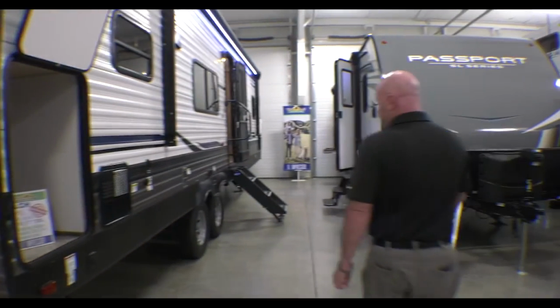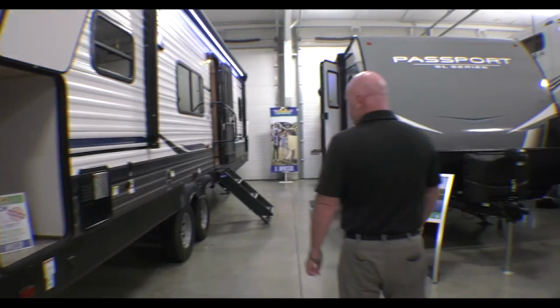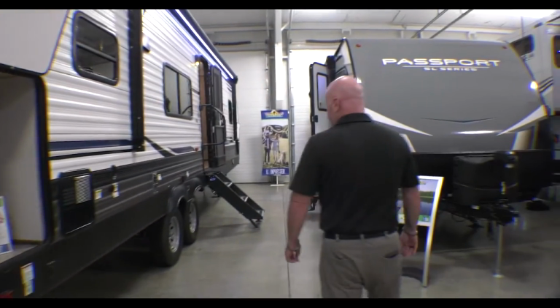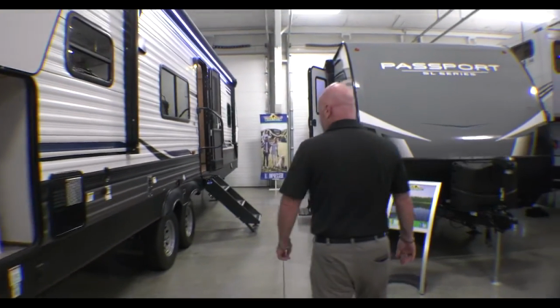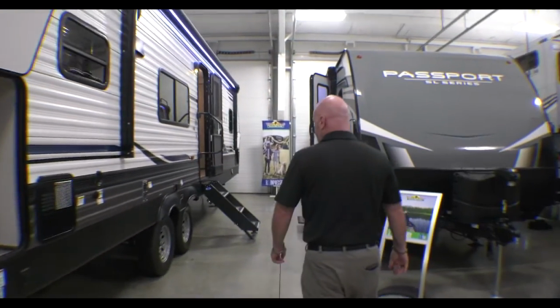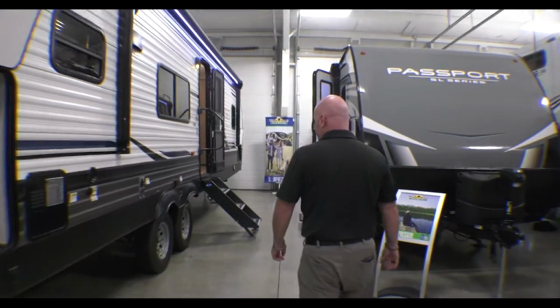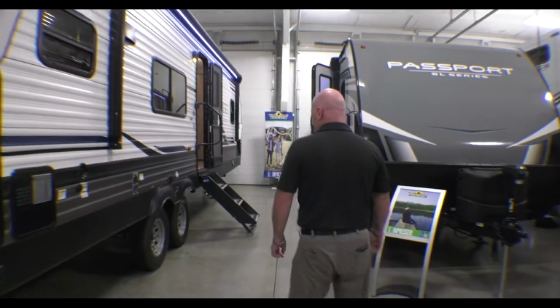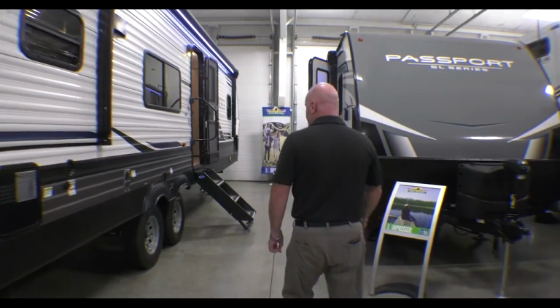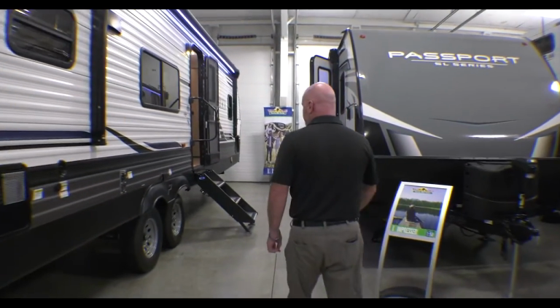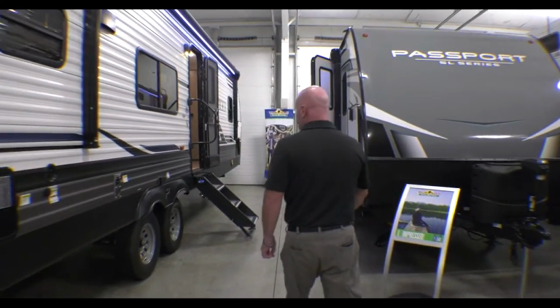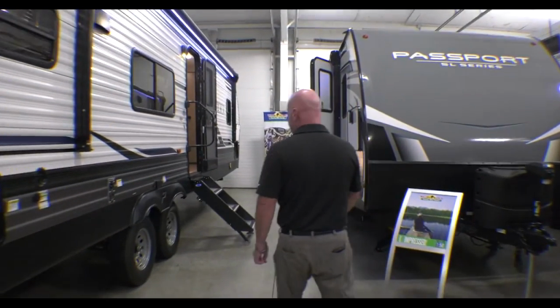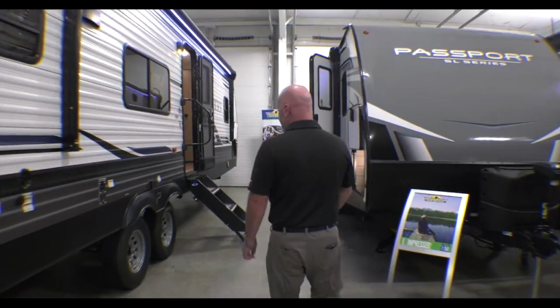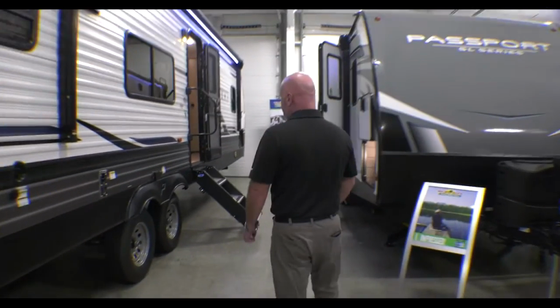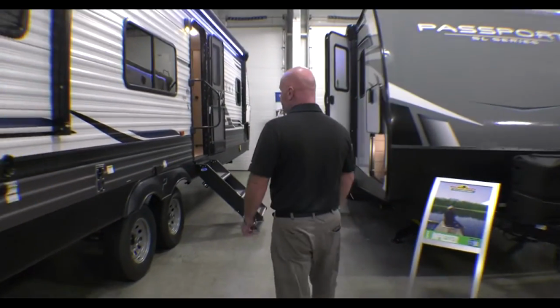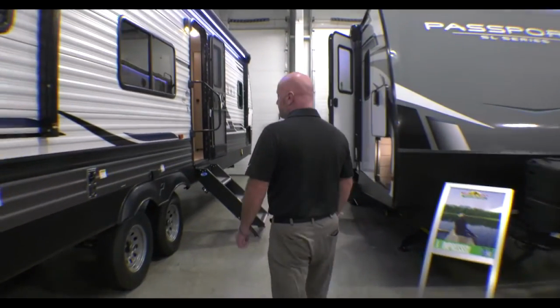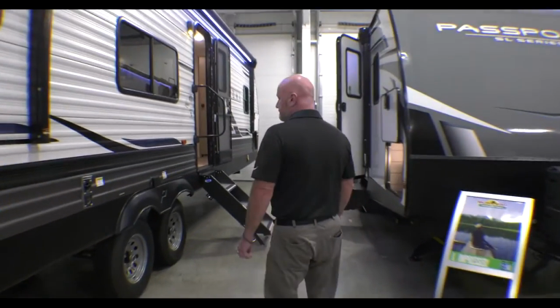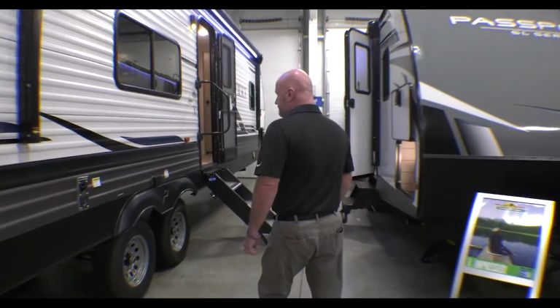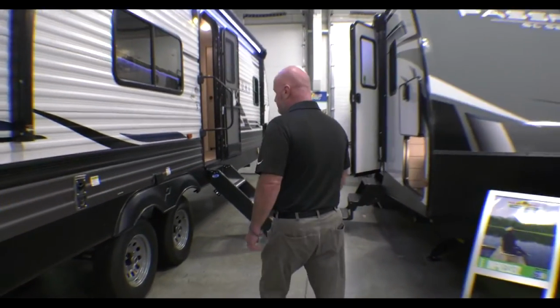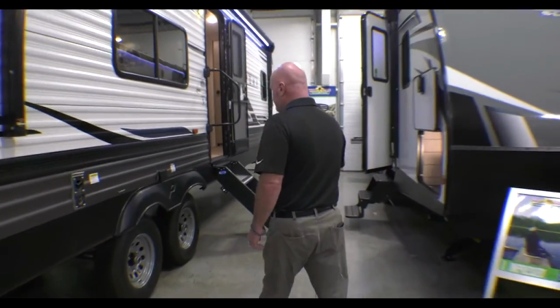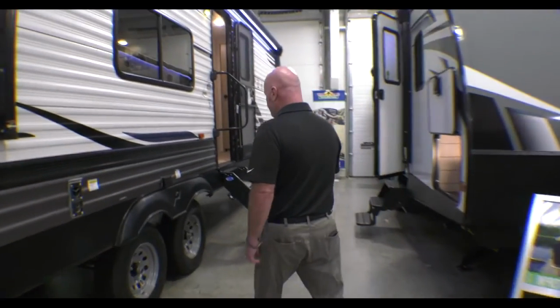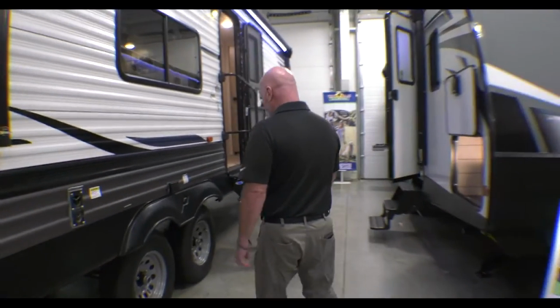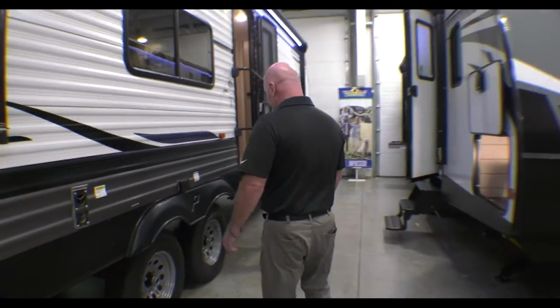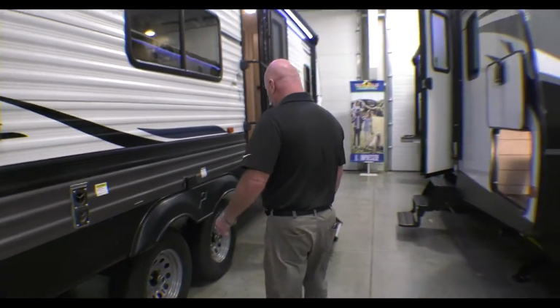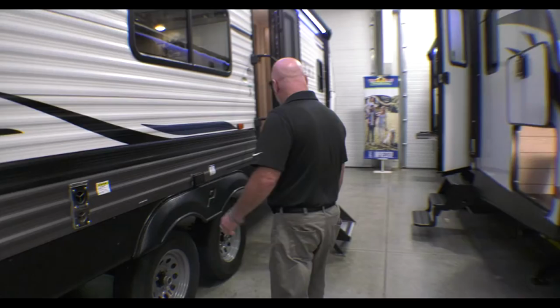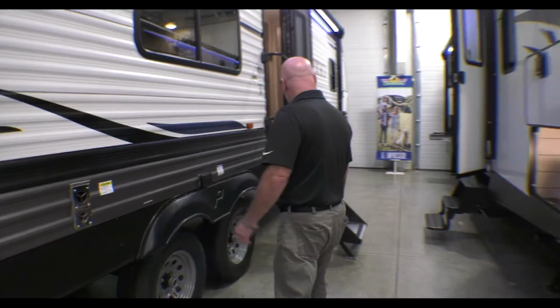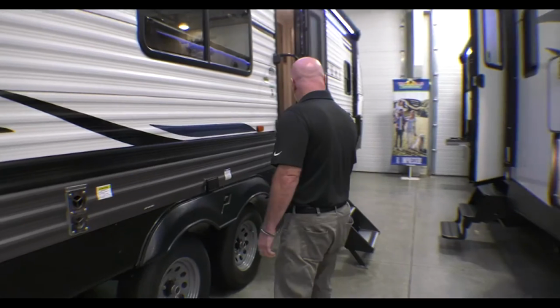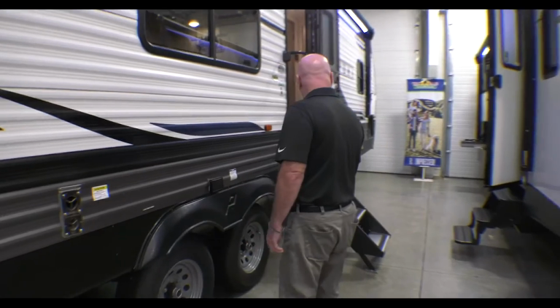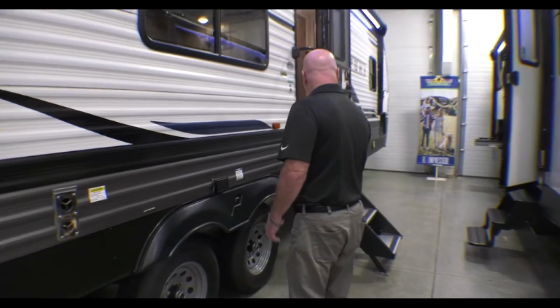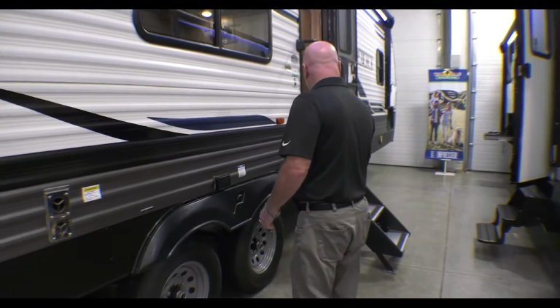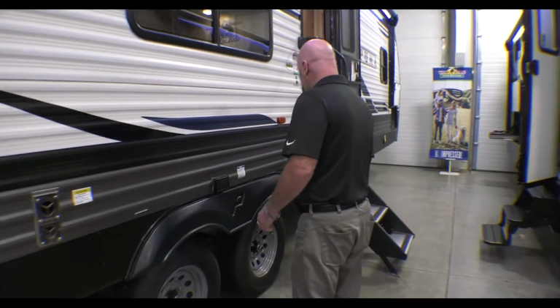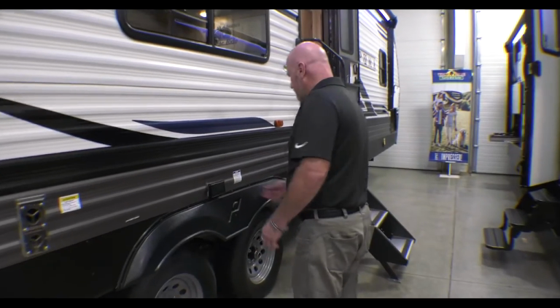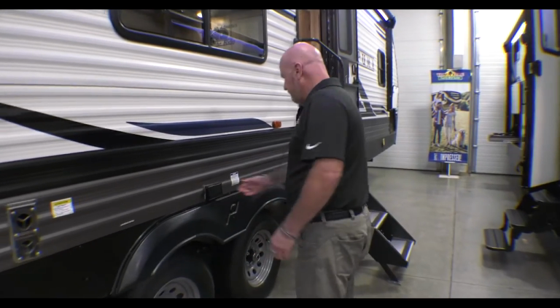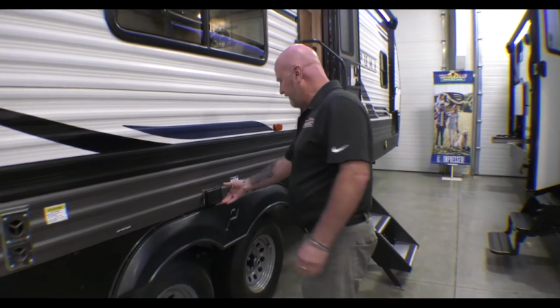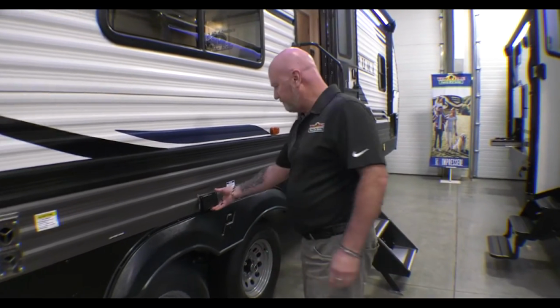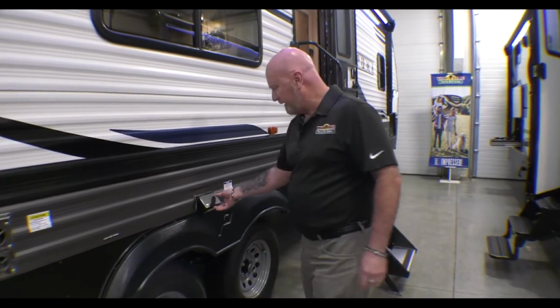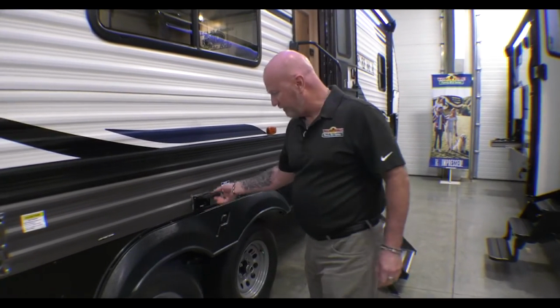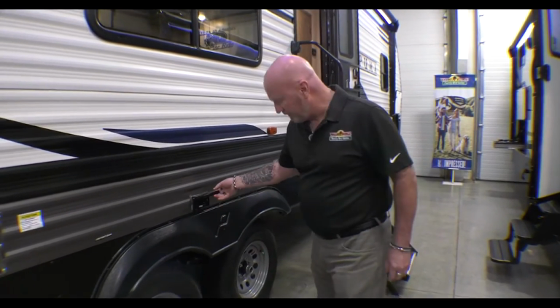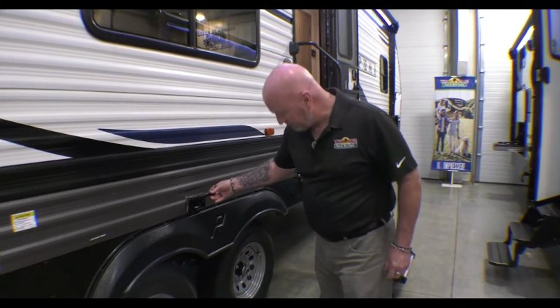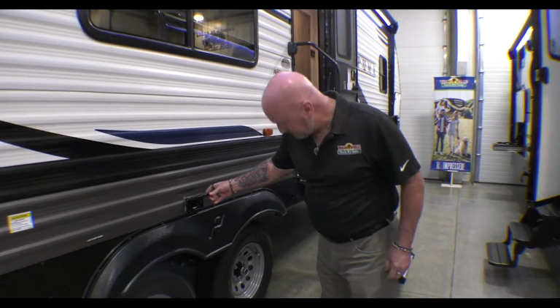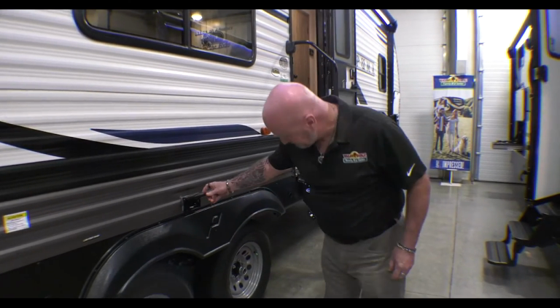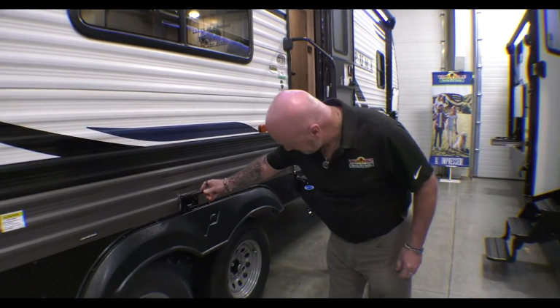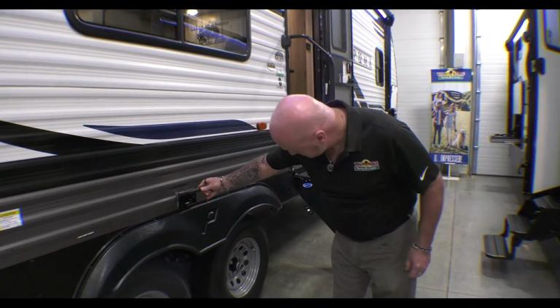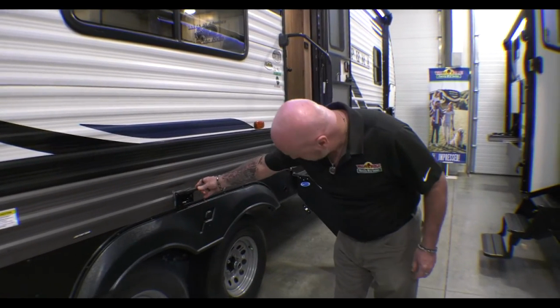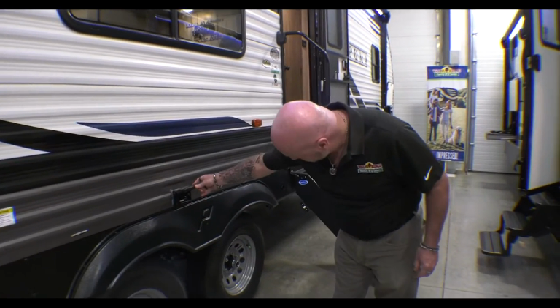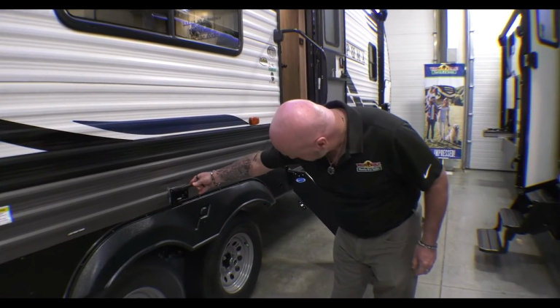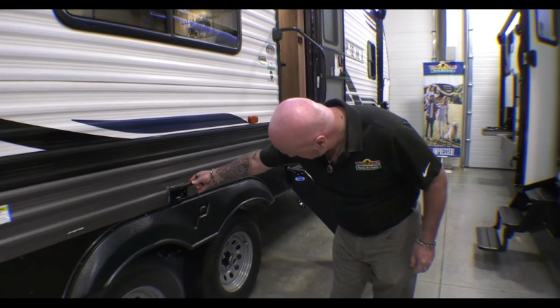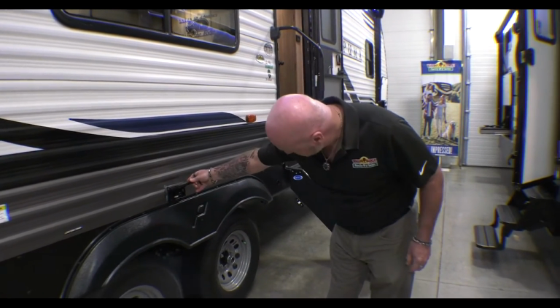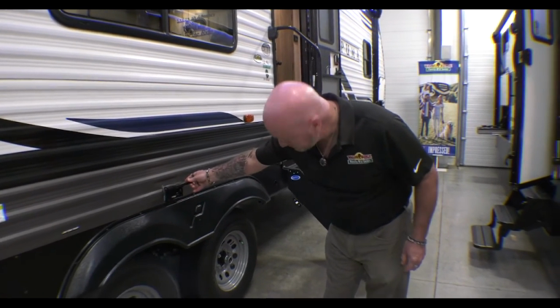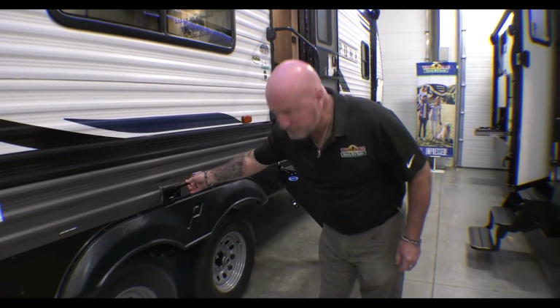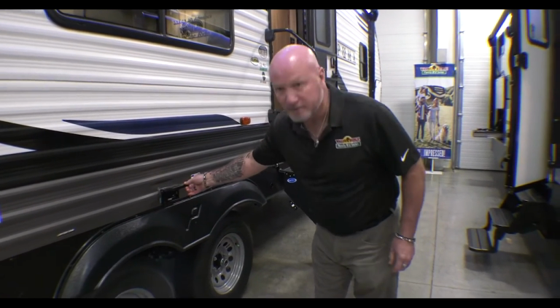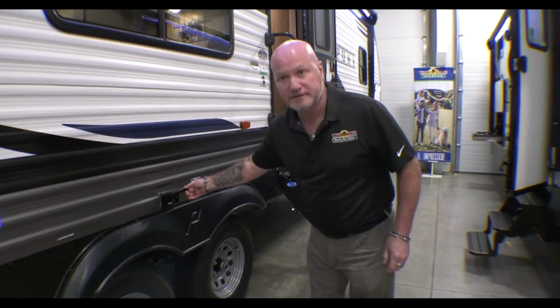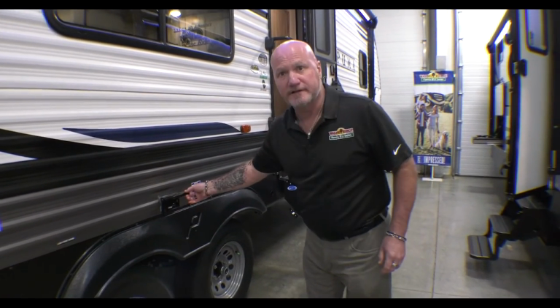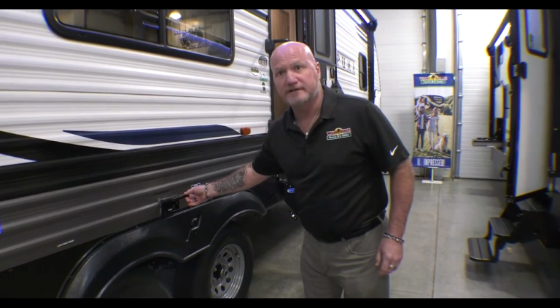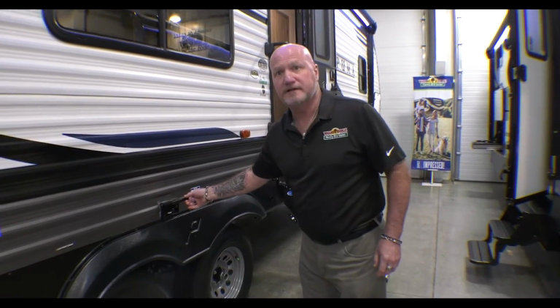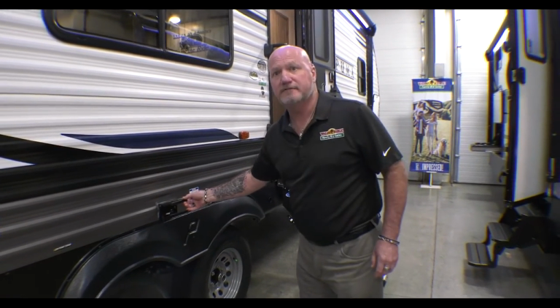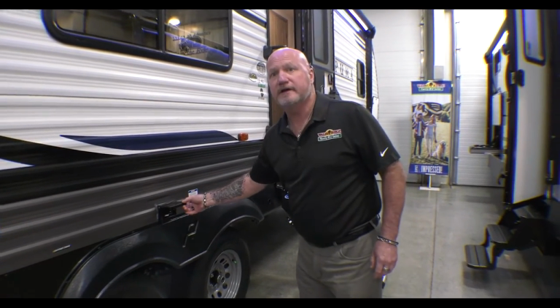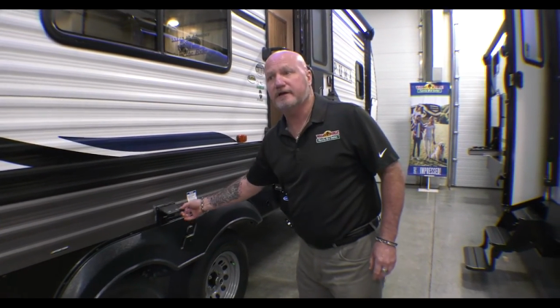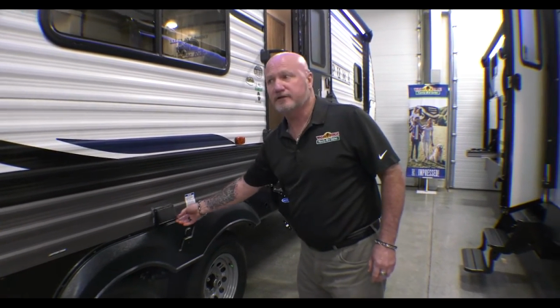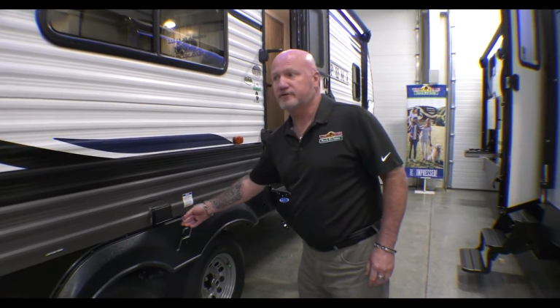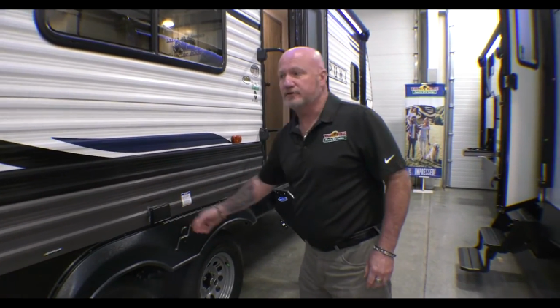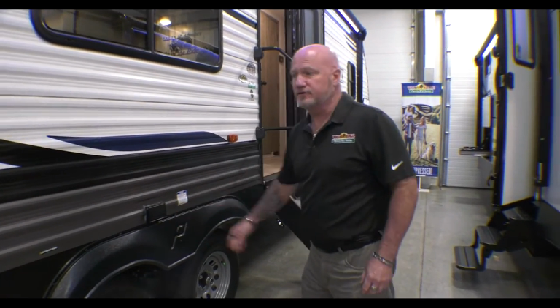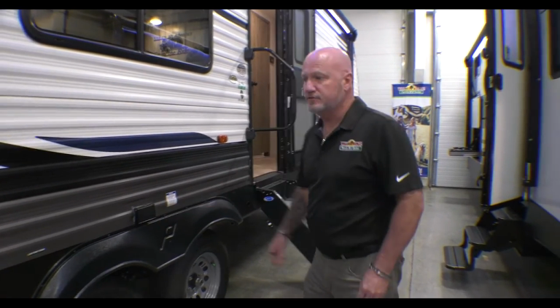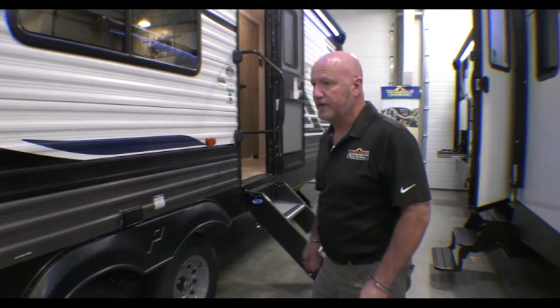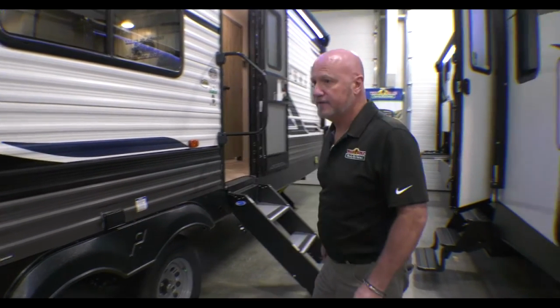And you have power outlets outside as well, so if you want to set a TV out here you can do that.